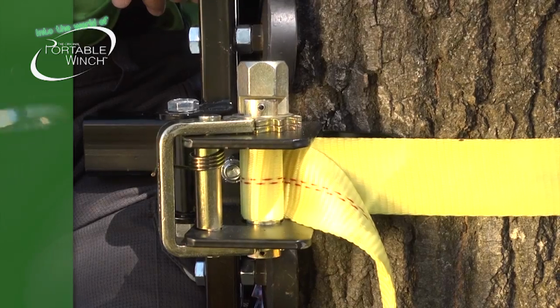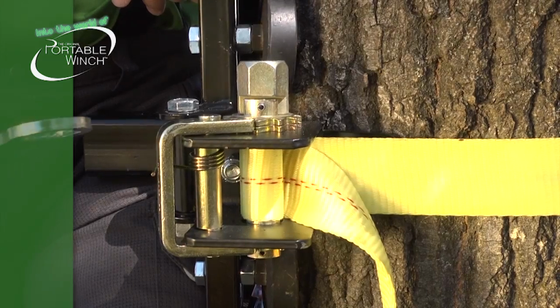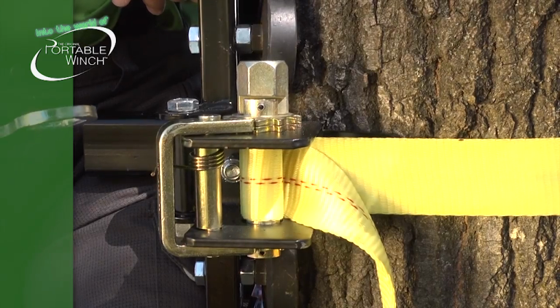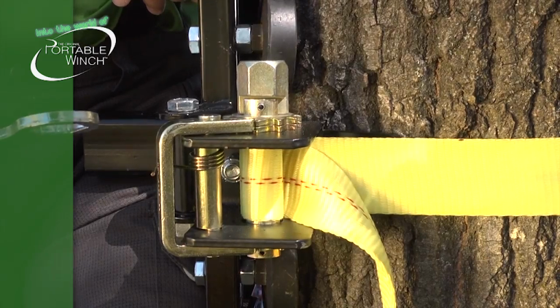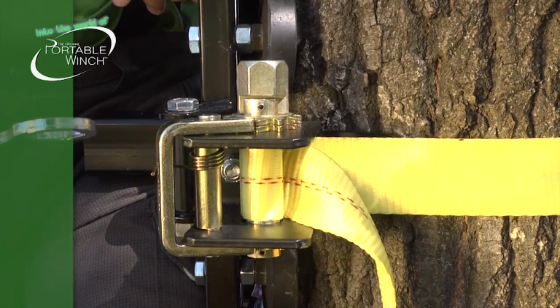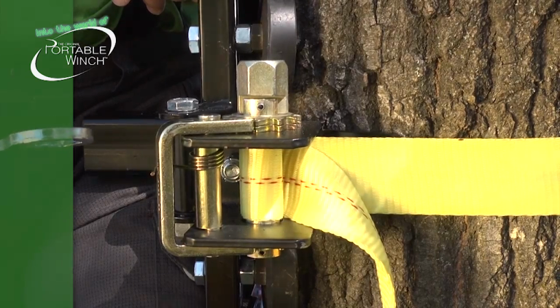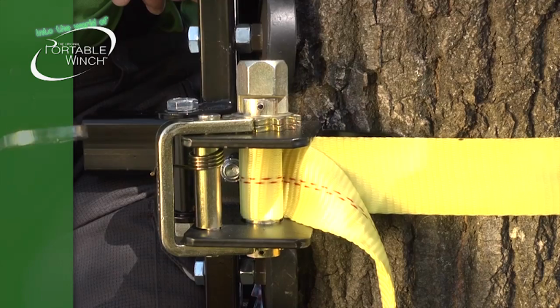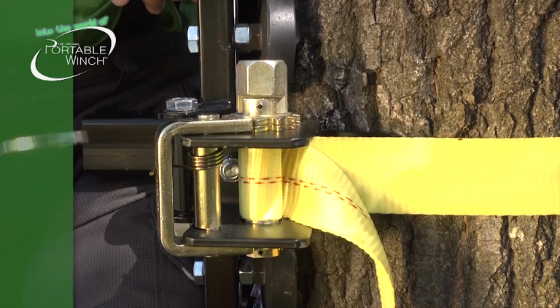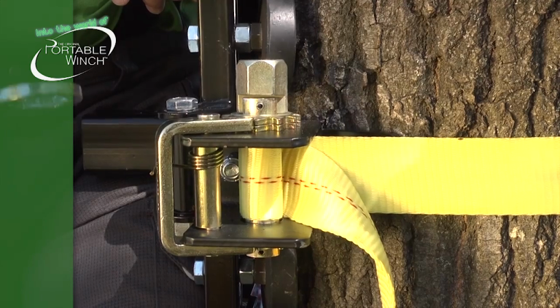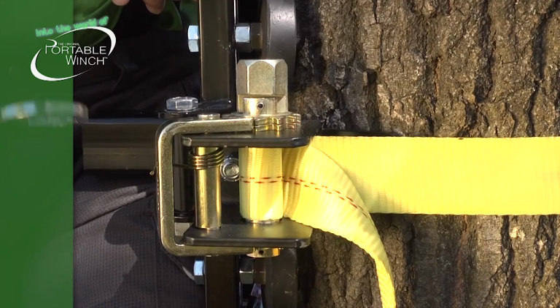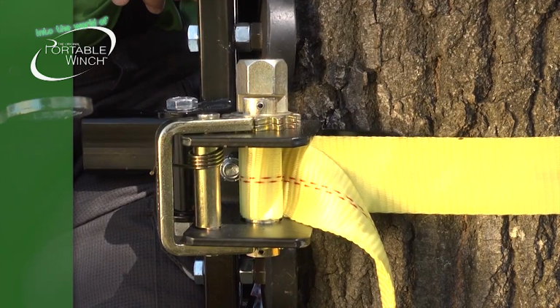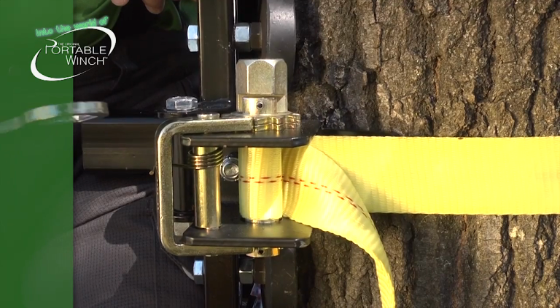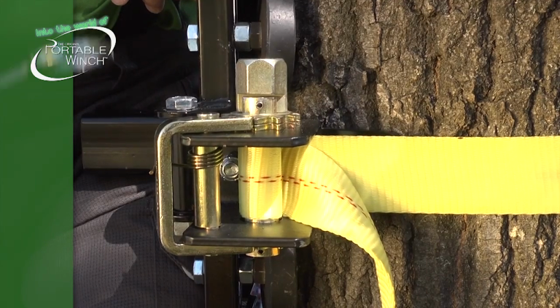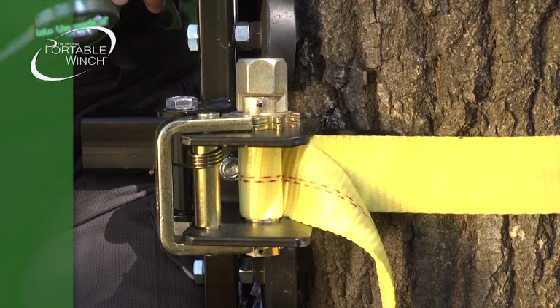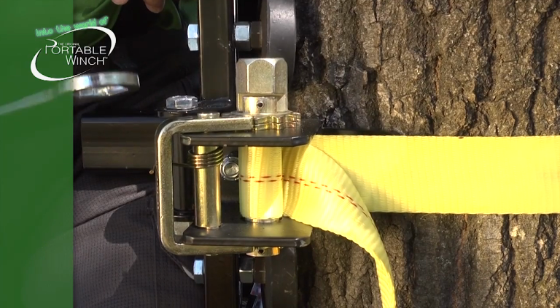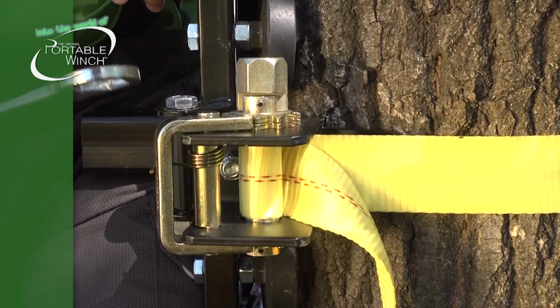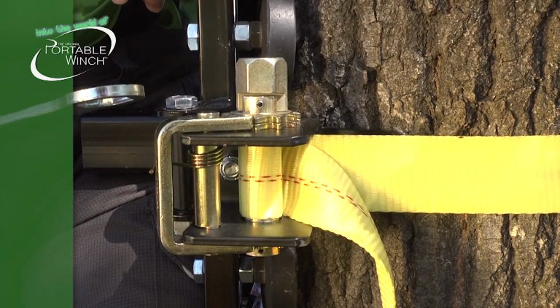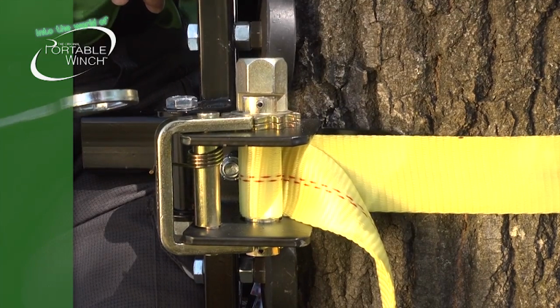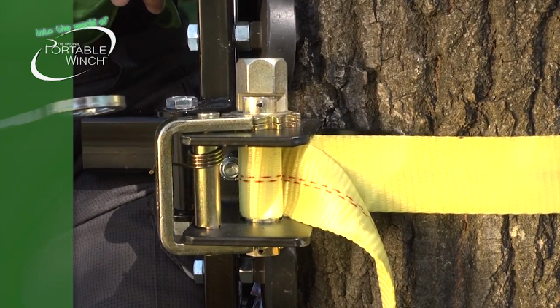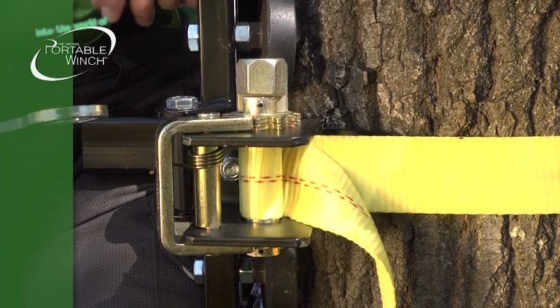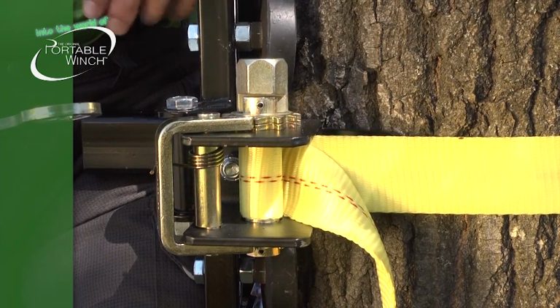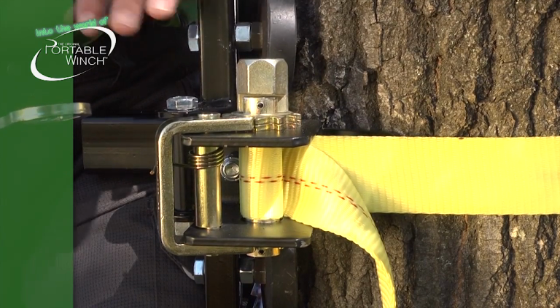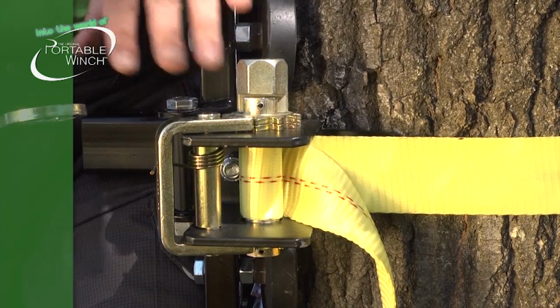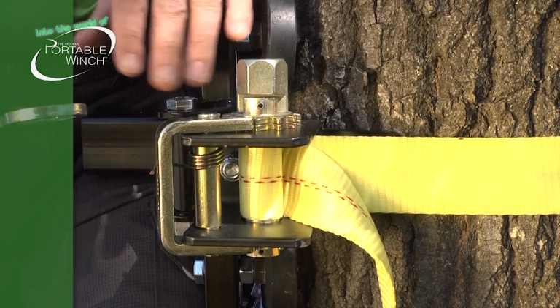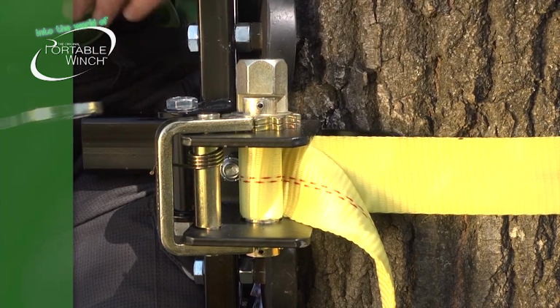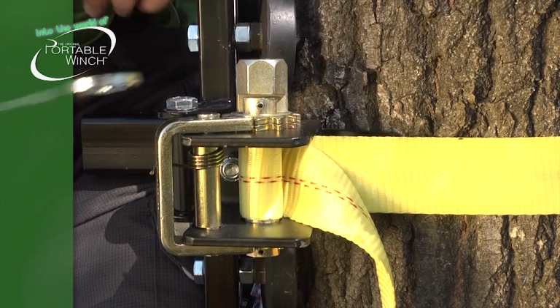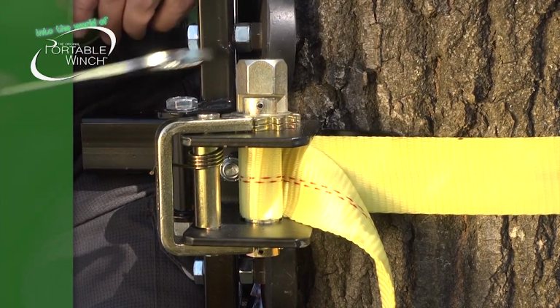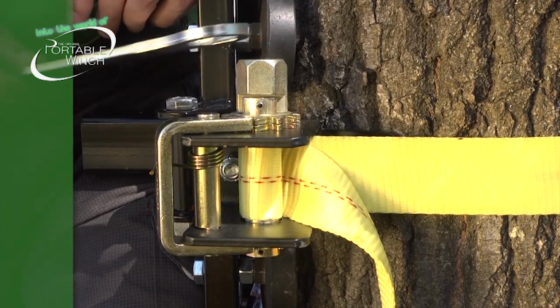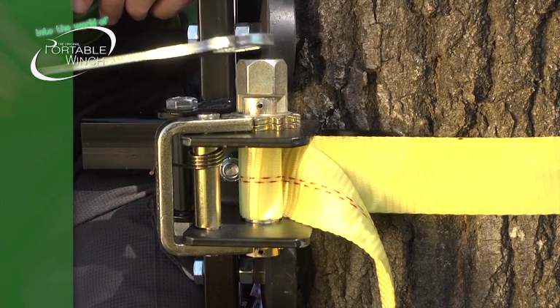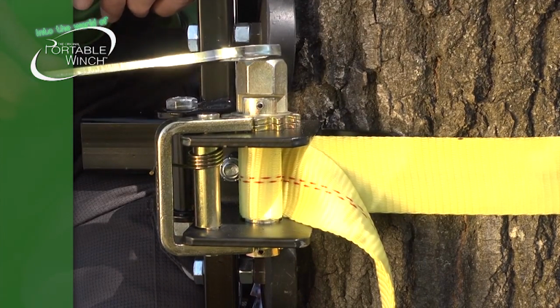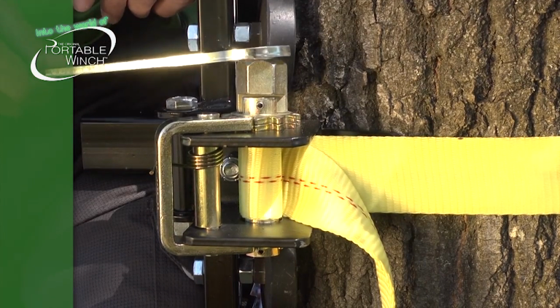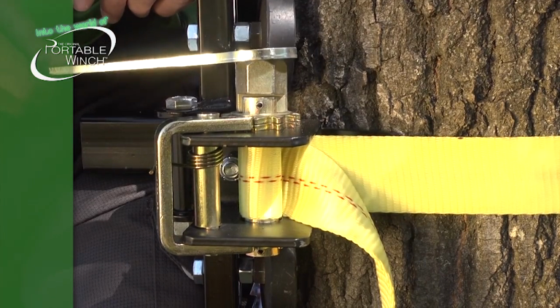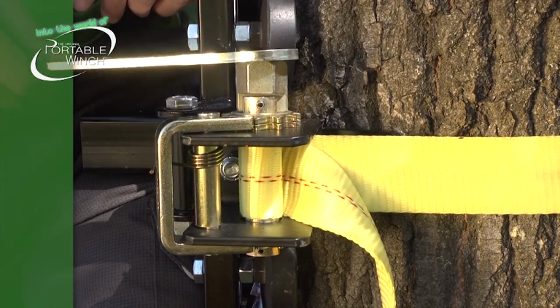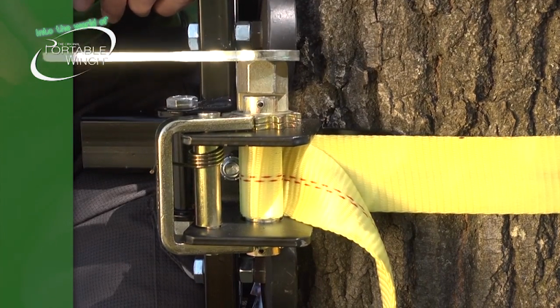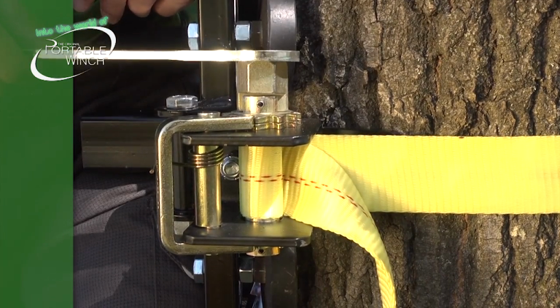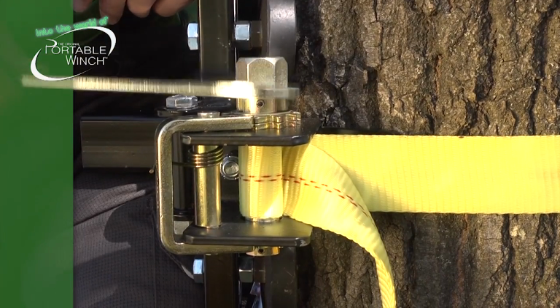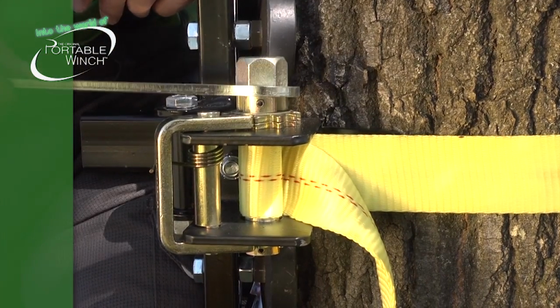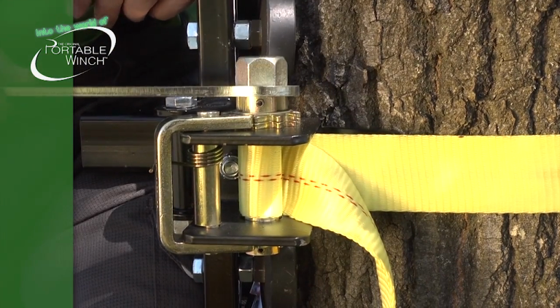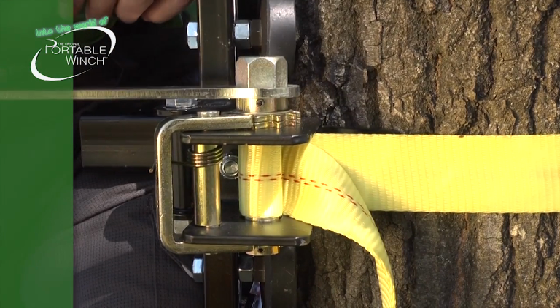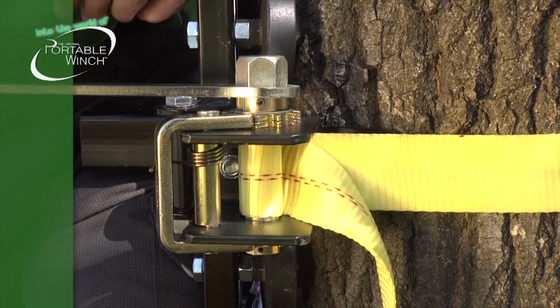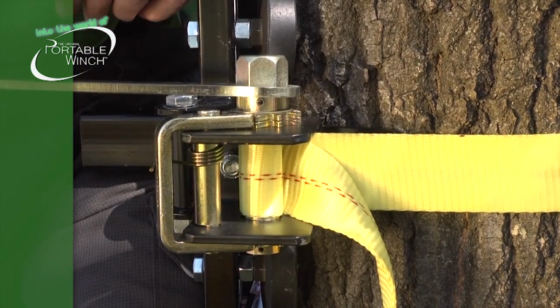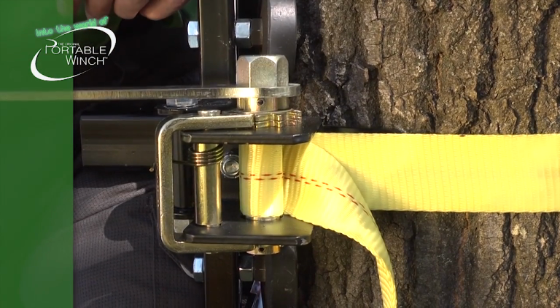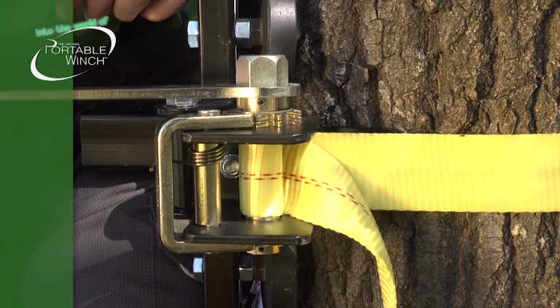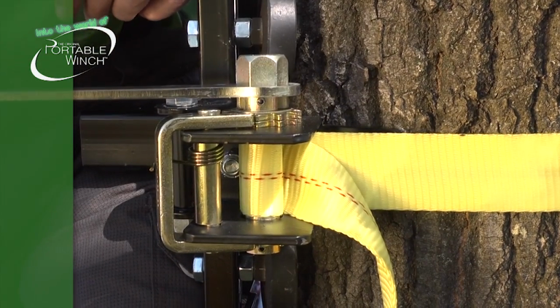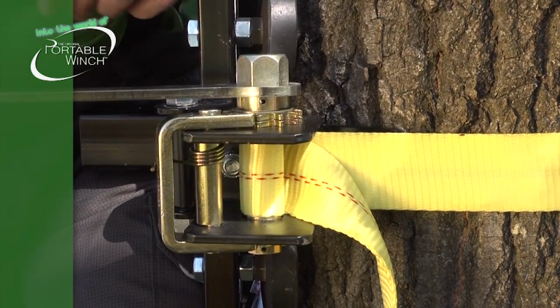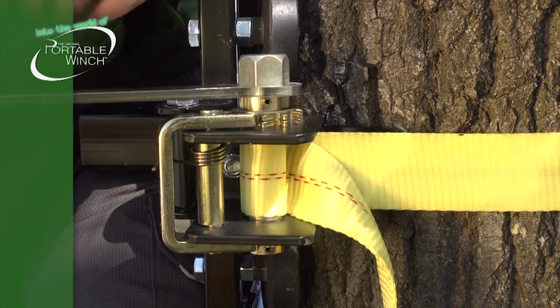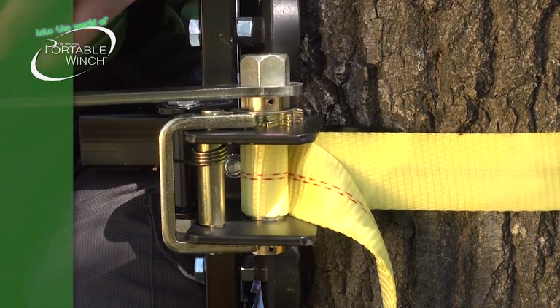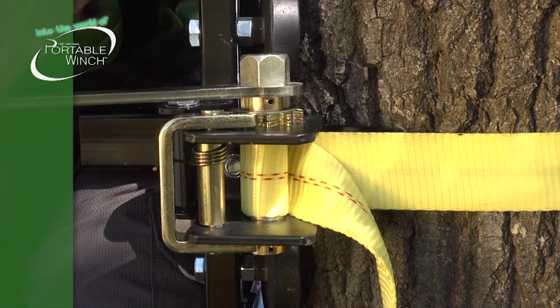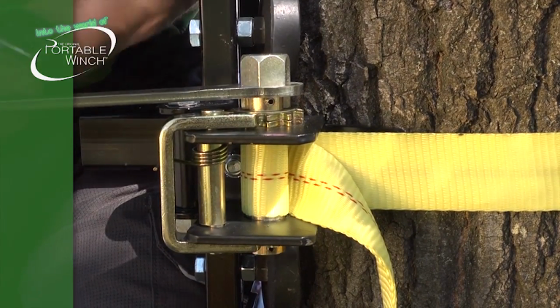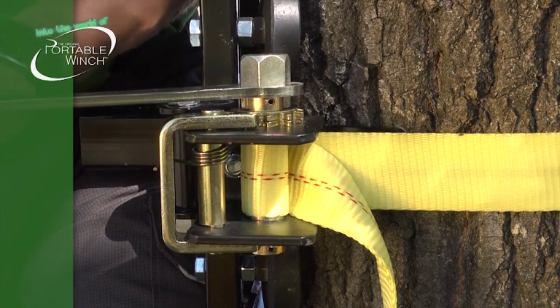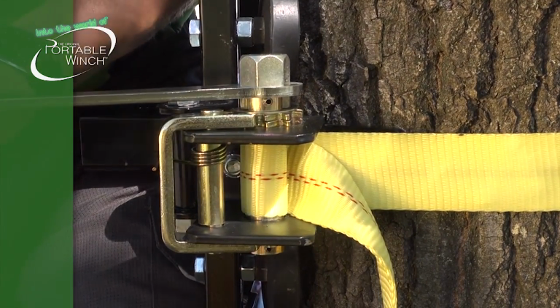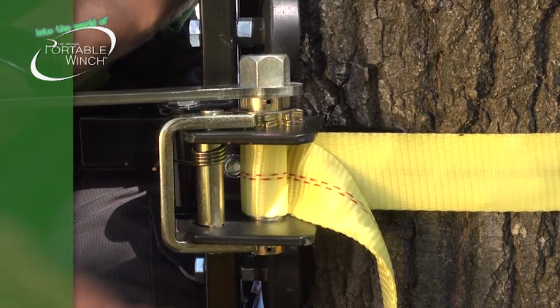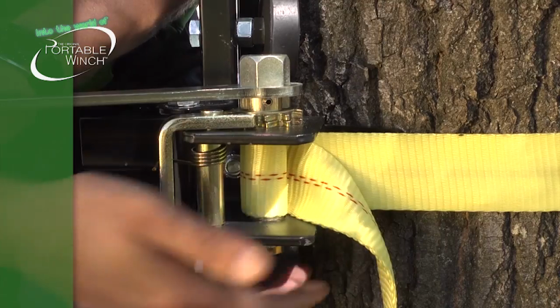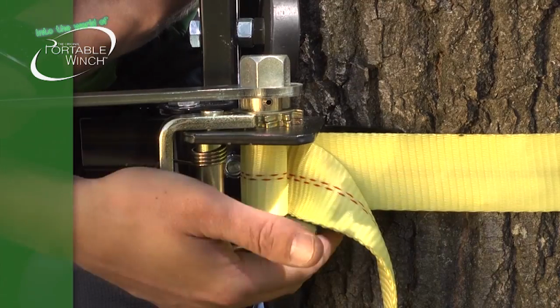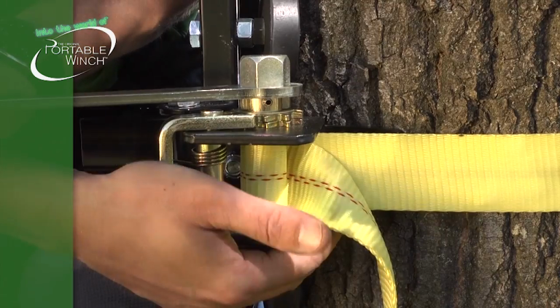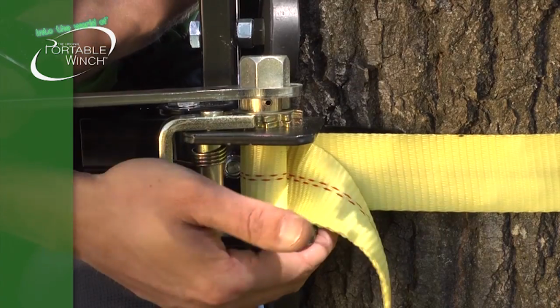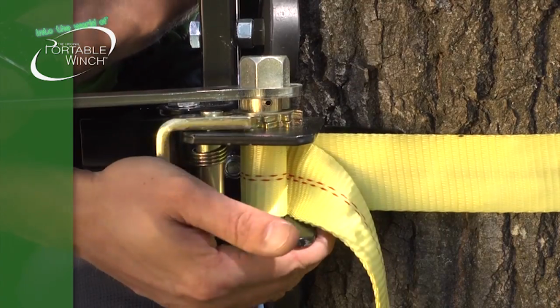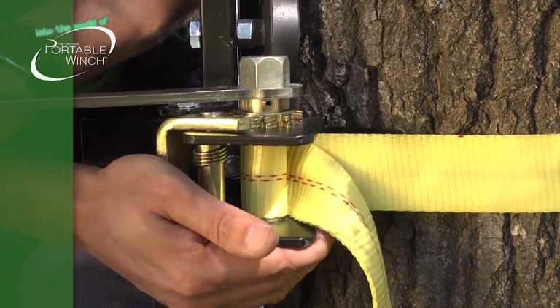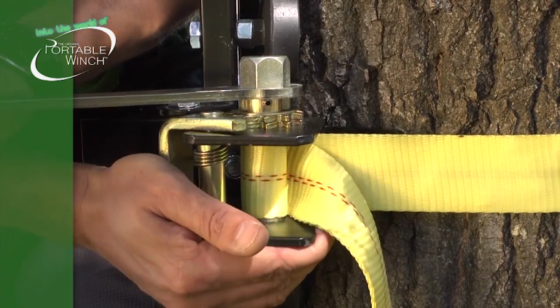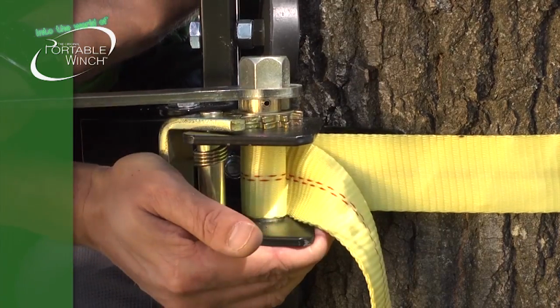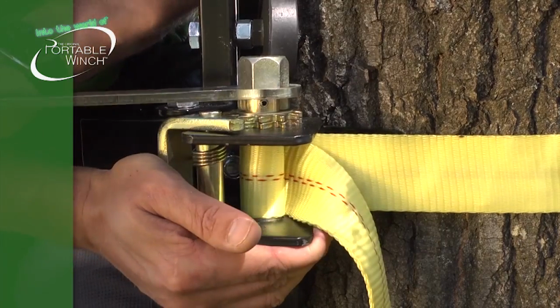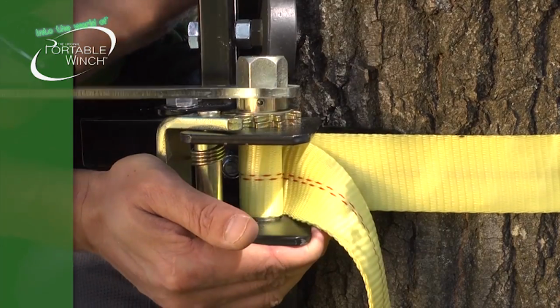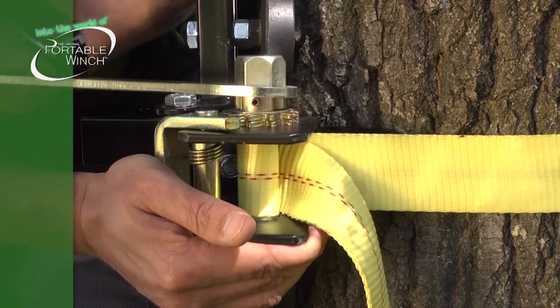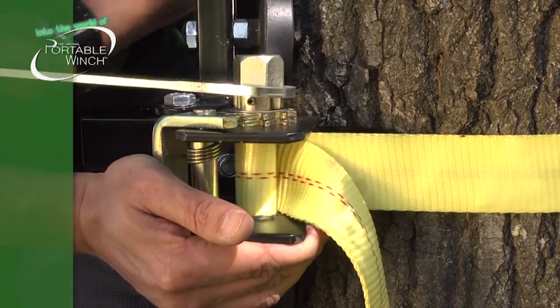At the end of the day, a little tip to unlock the ratchet system: use the key, push on it, and unlock it.